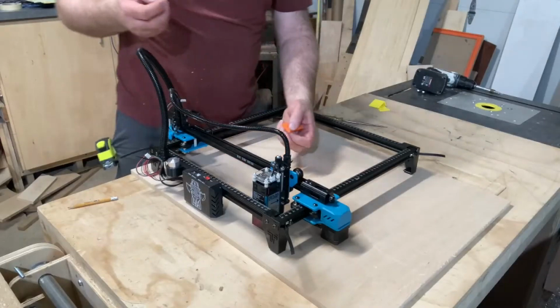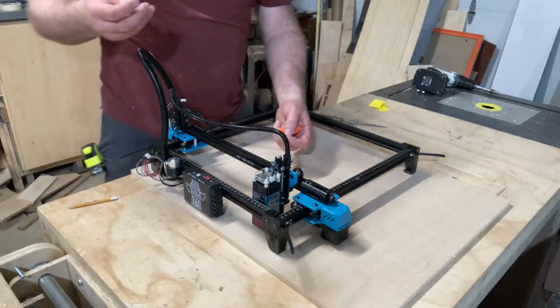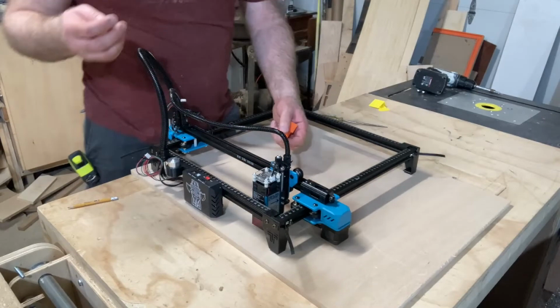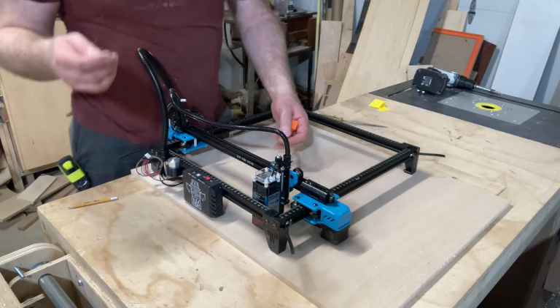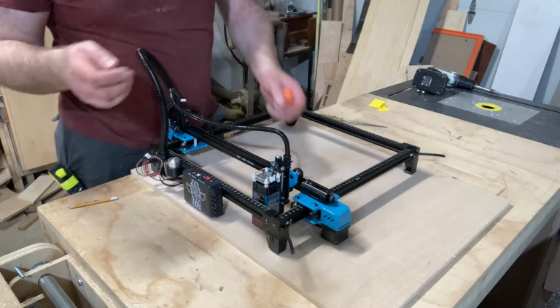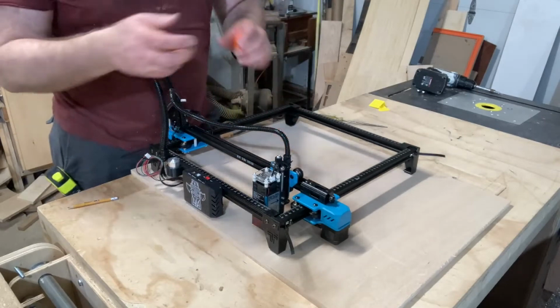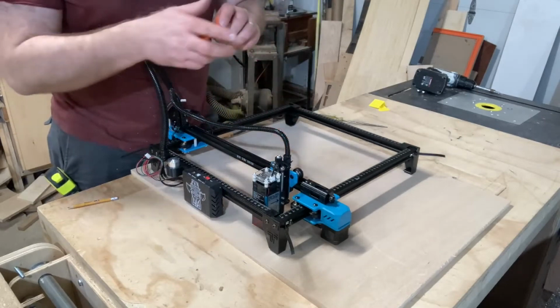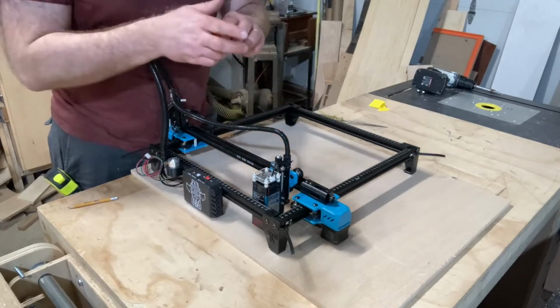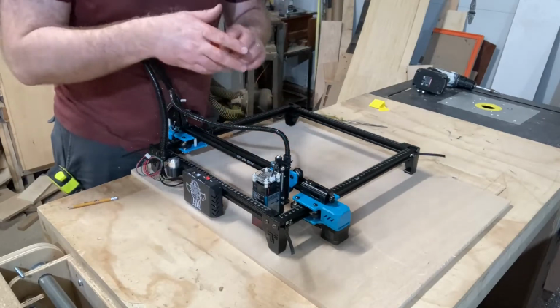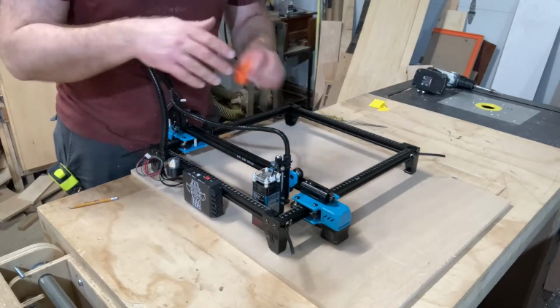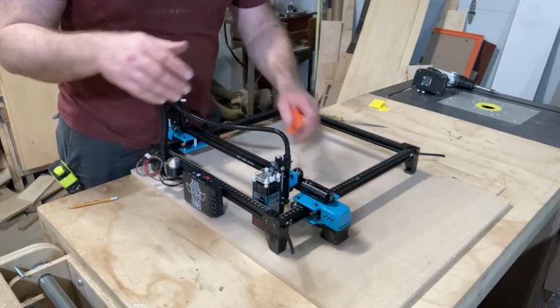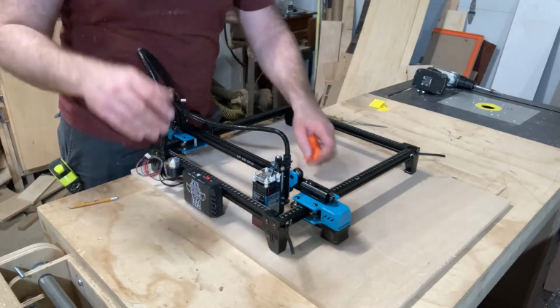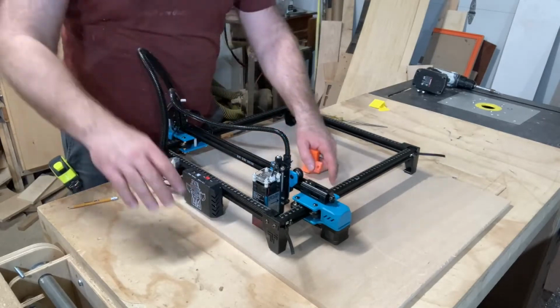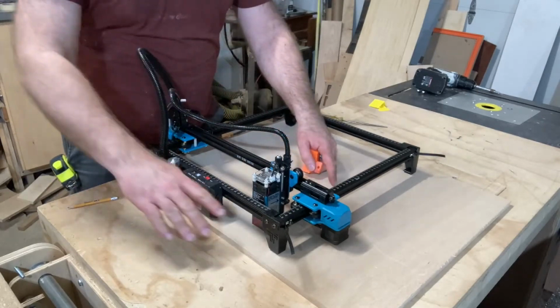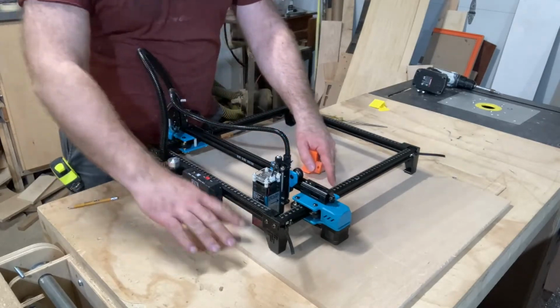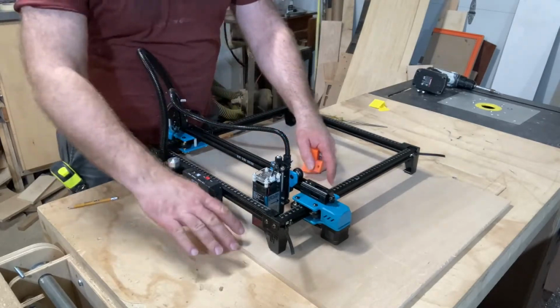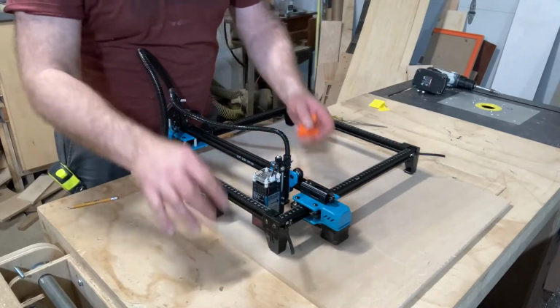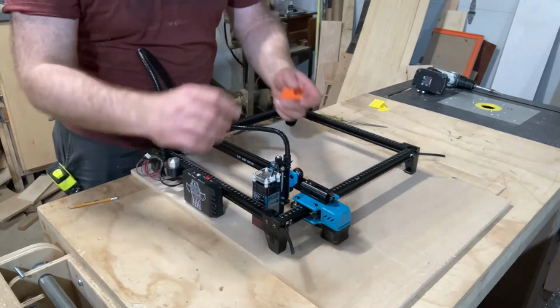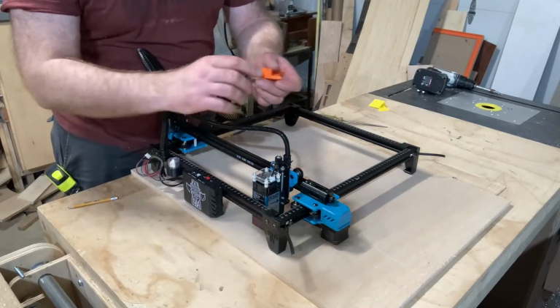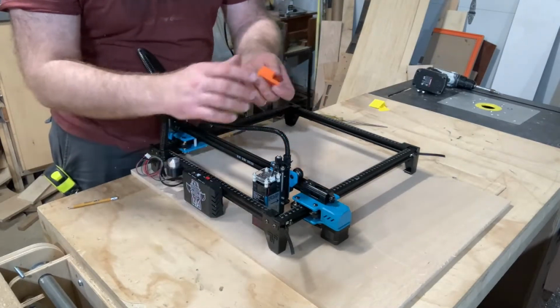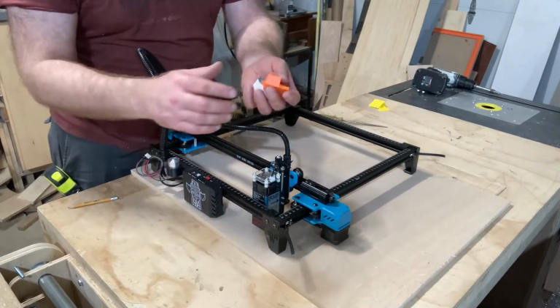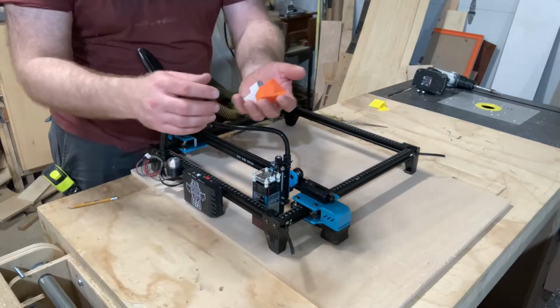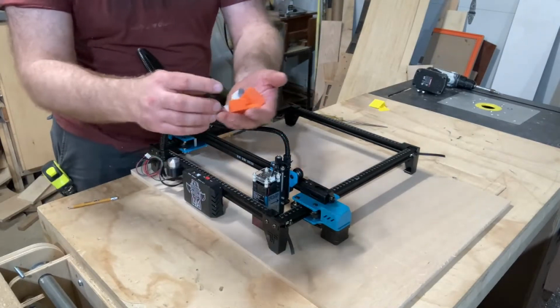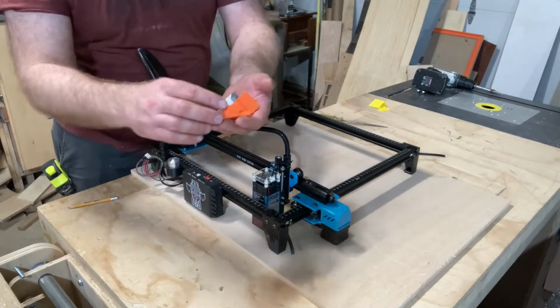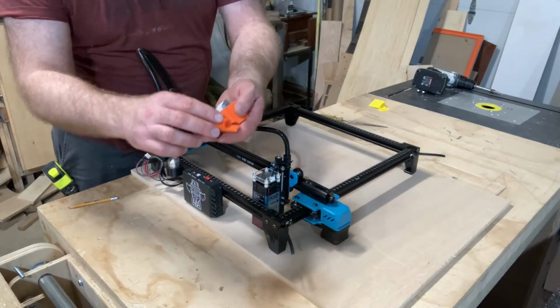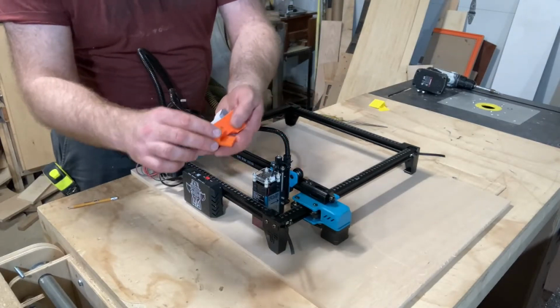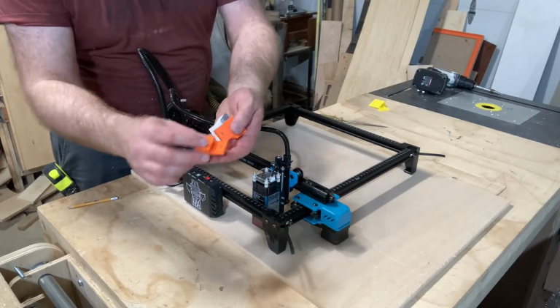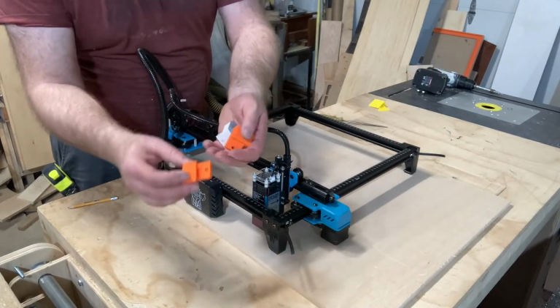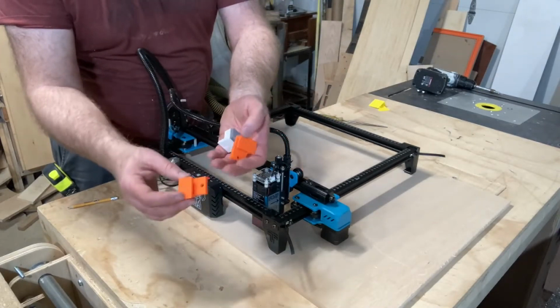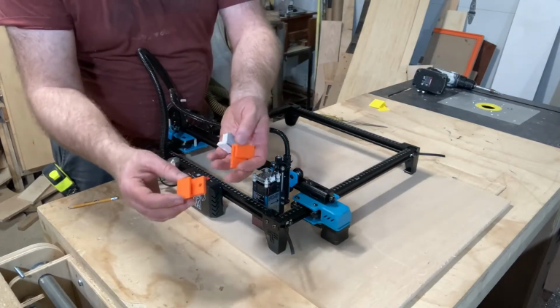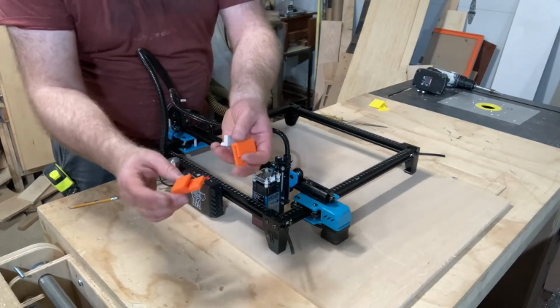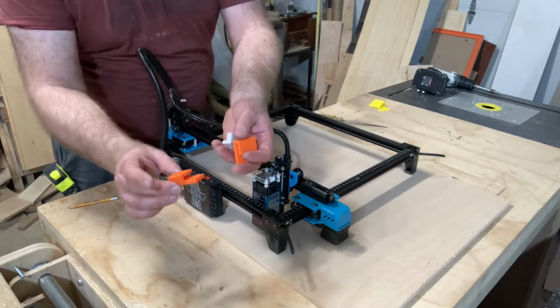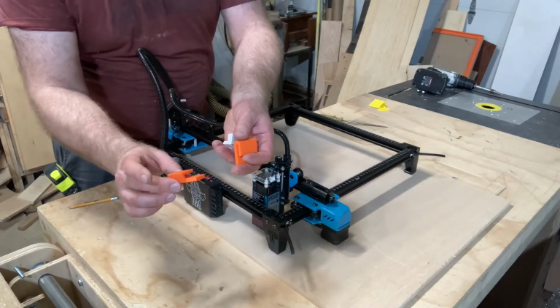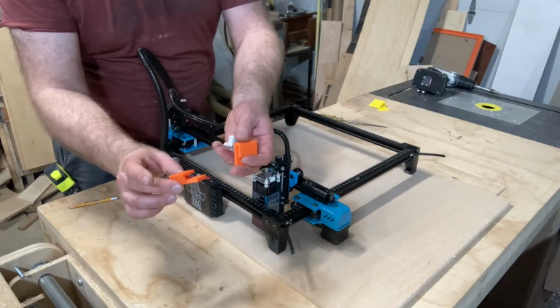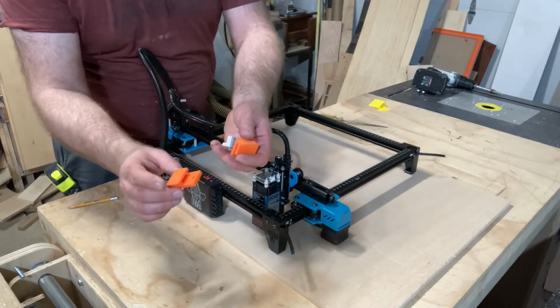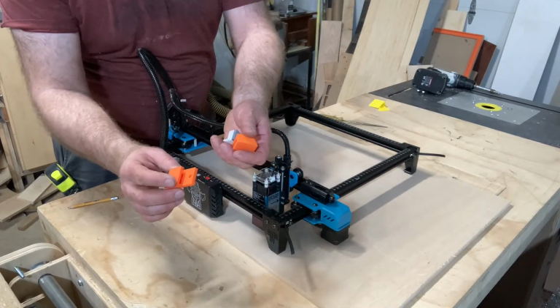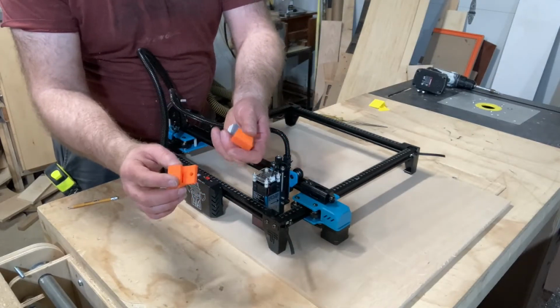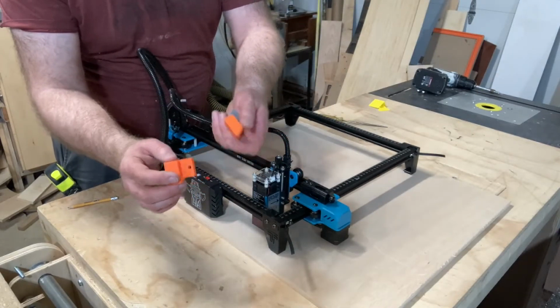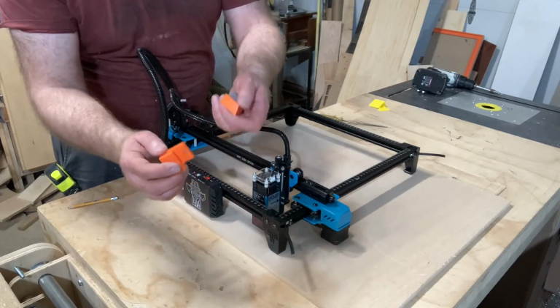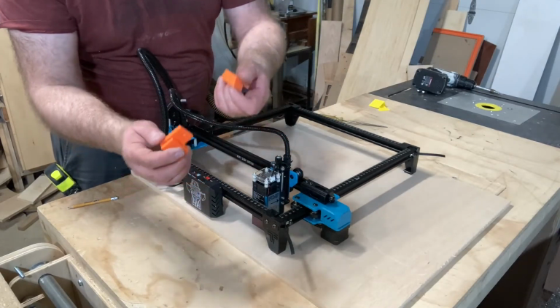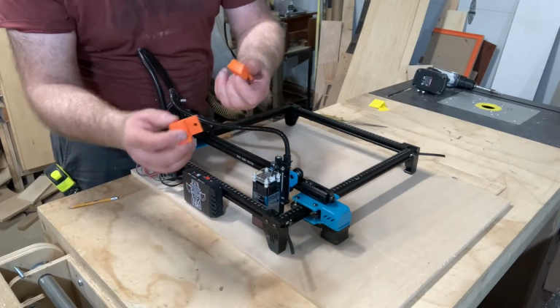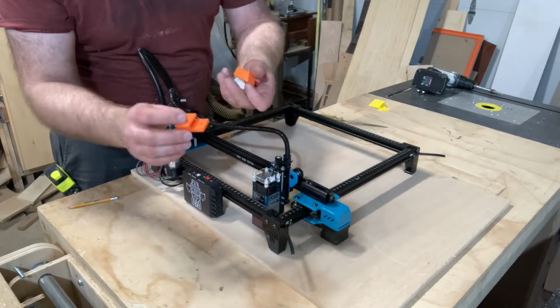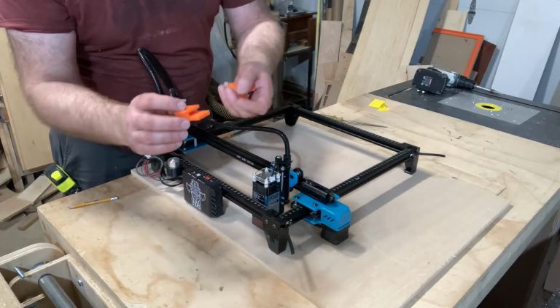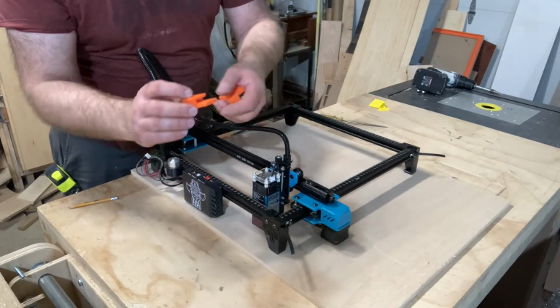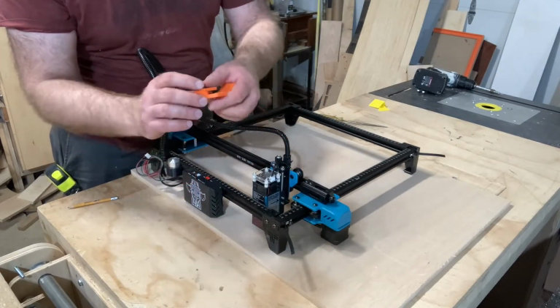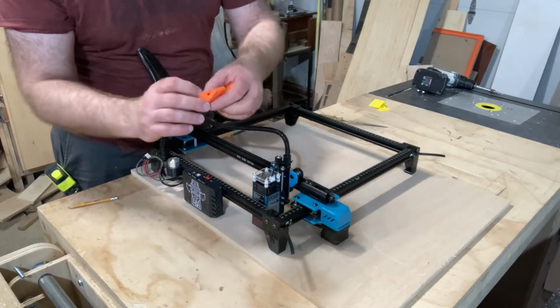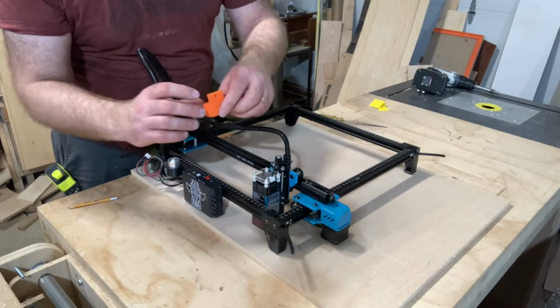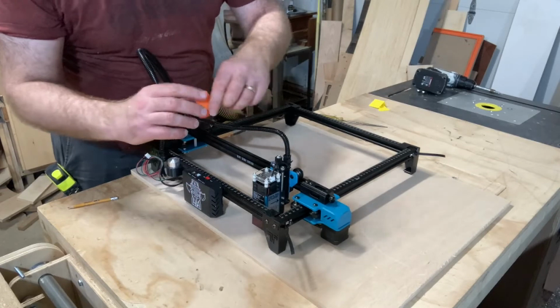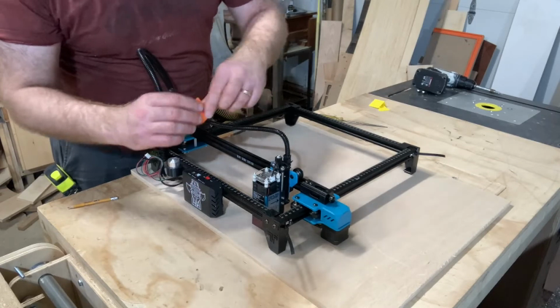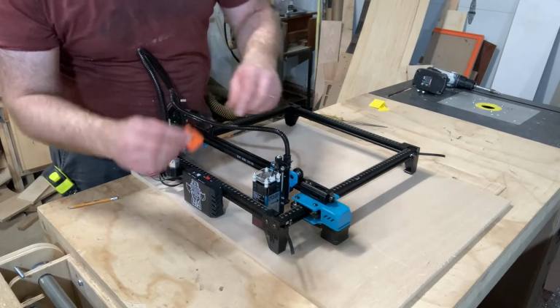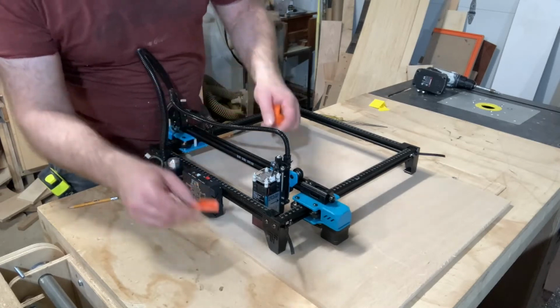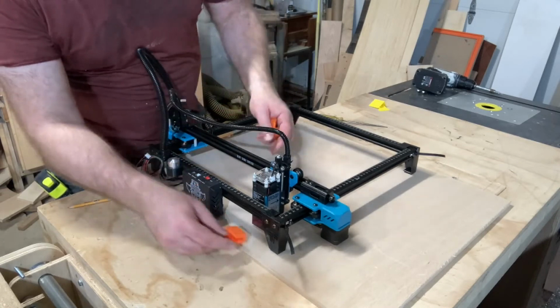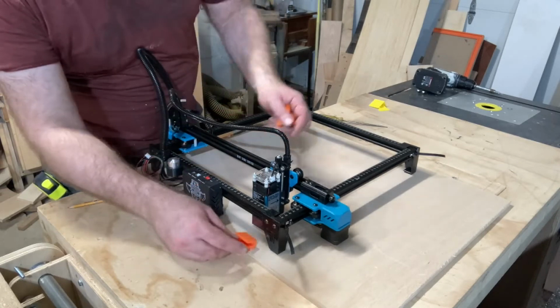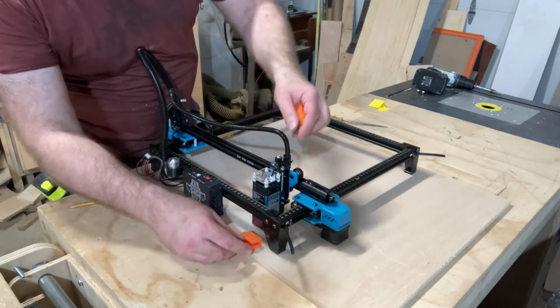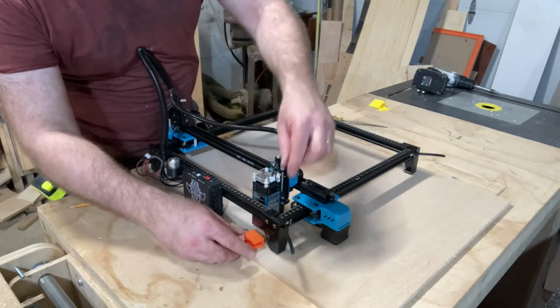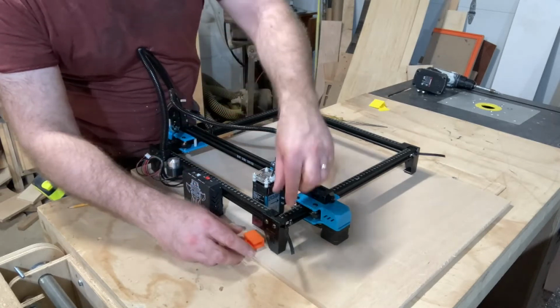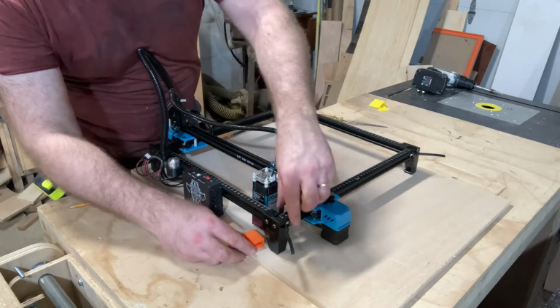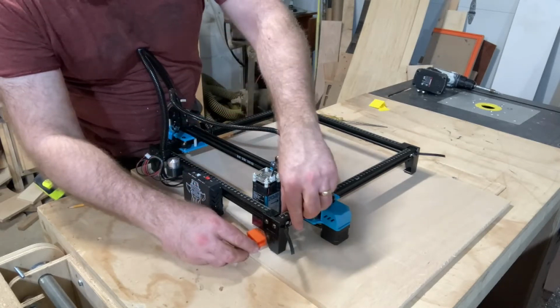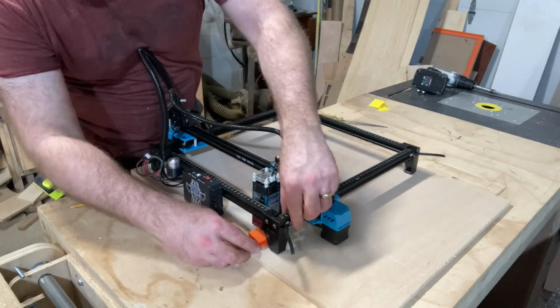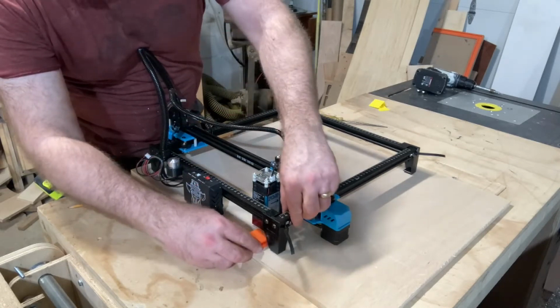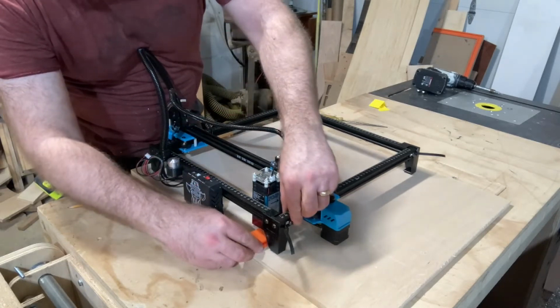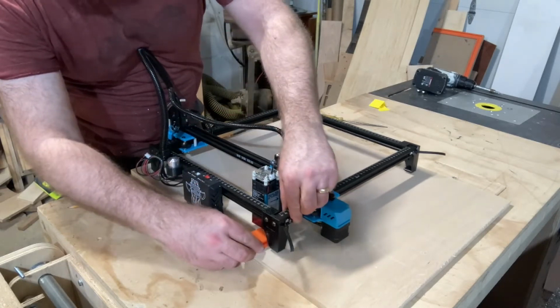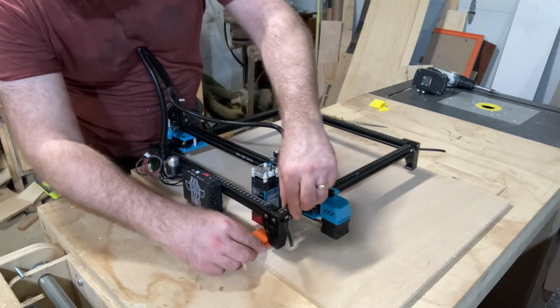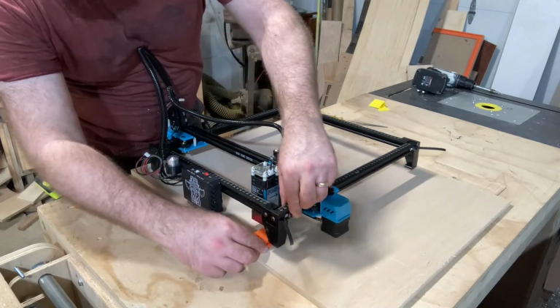I'm going to mount it to this board, and I made some 3D printed parts that will install and screw it to the board.